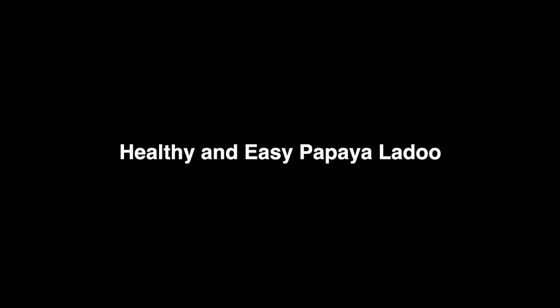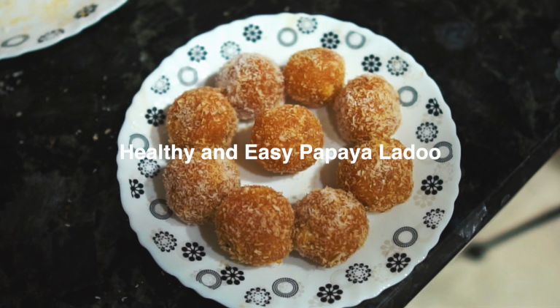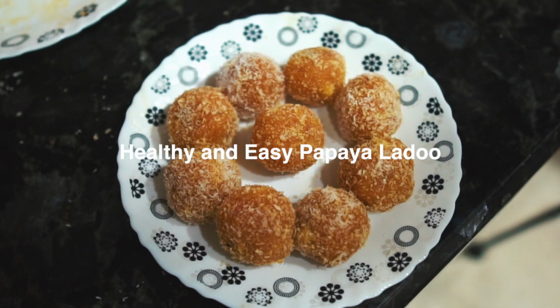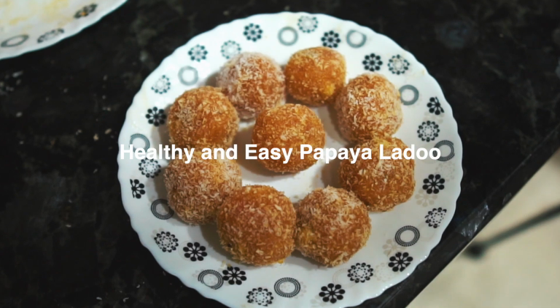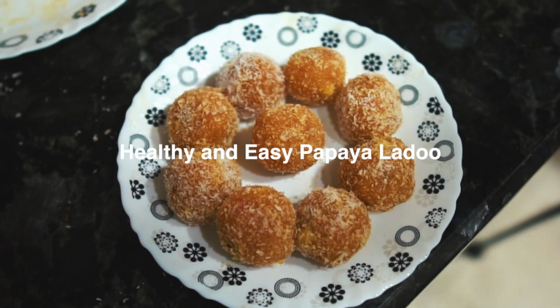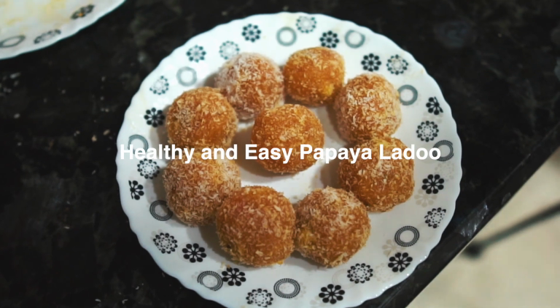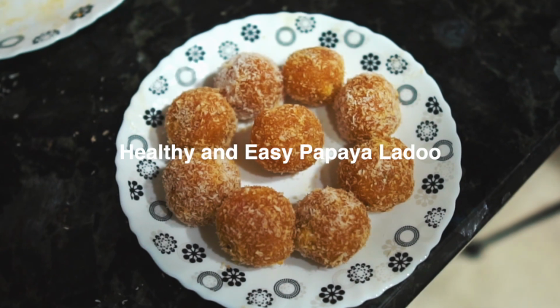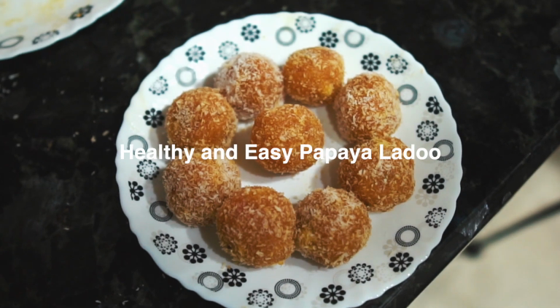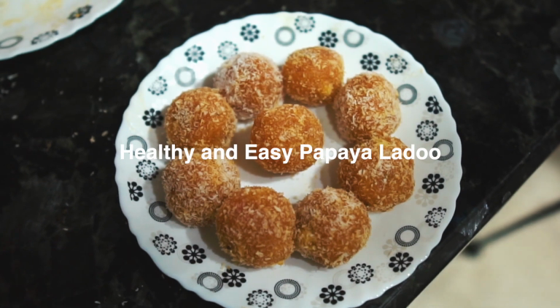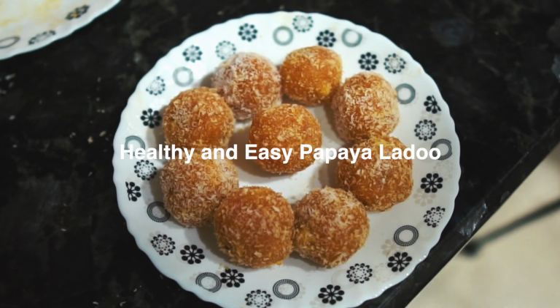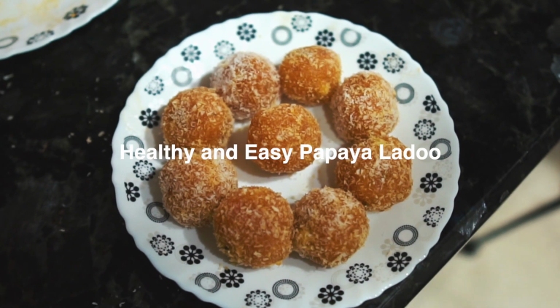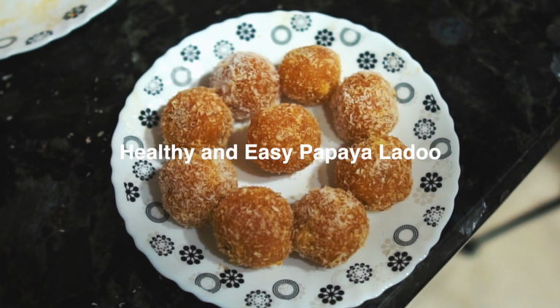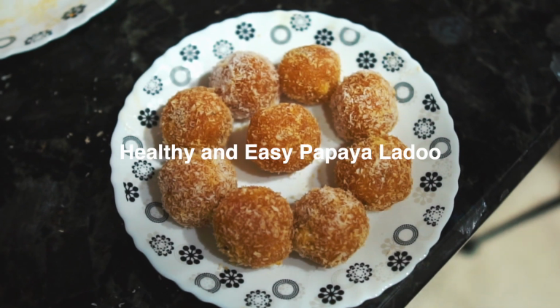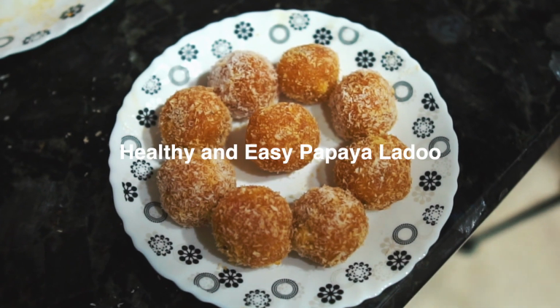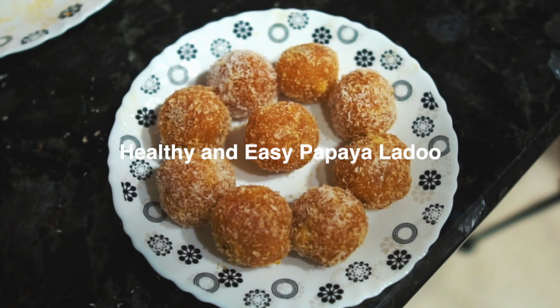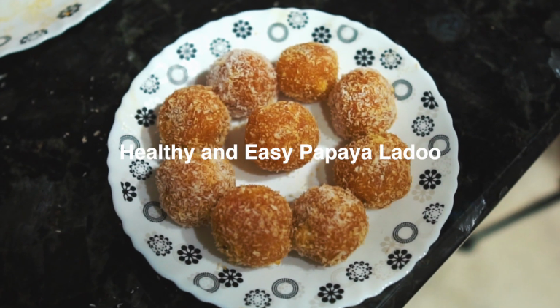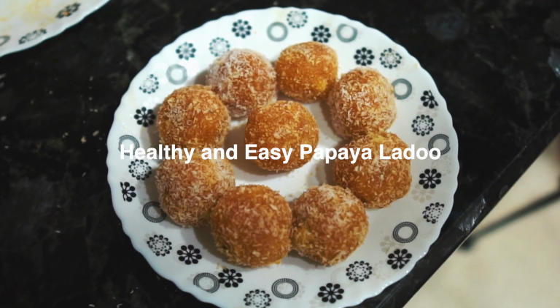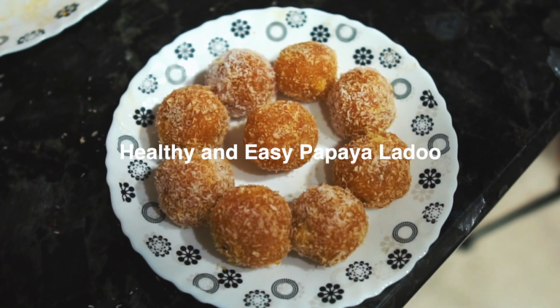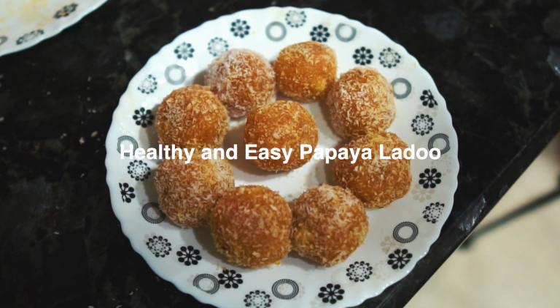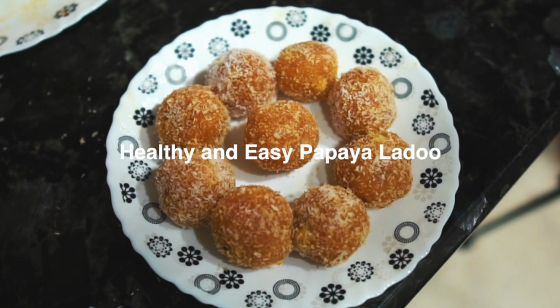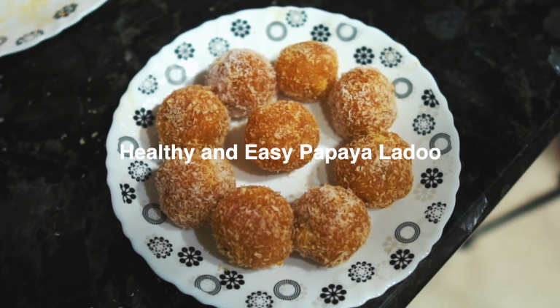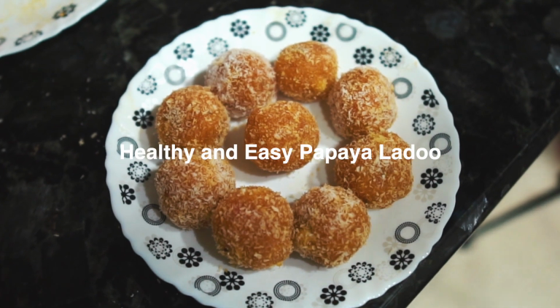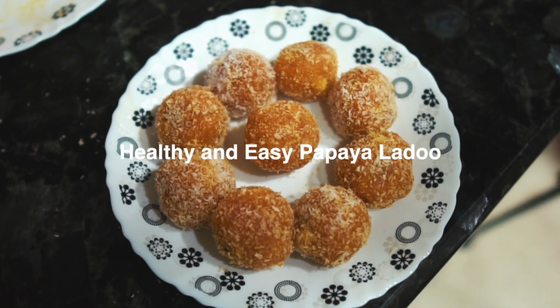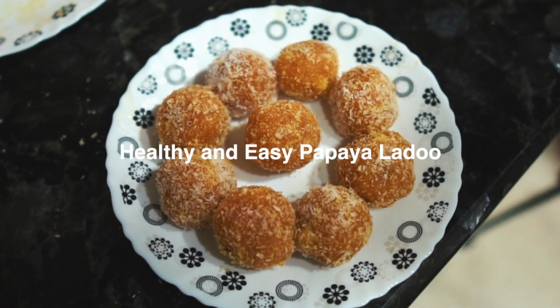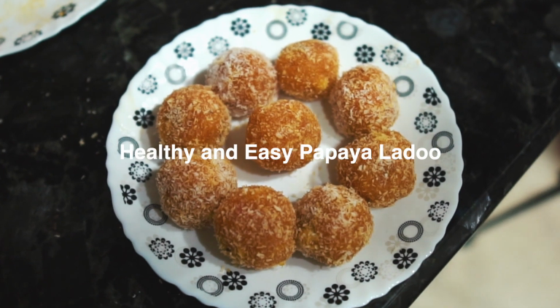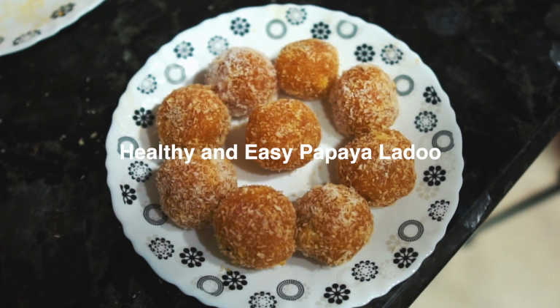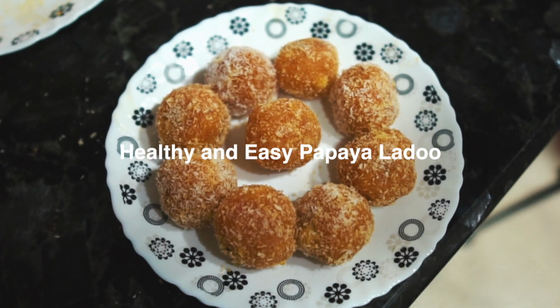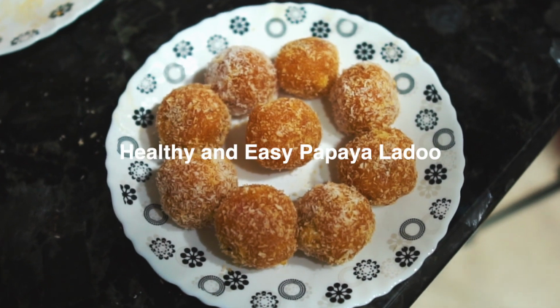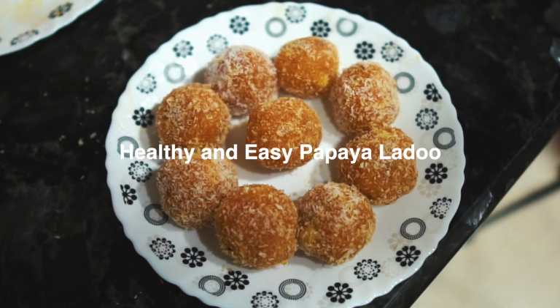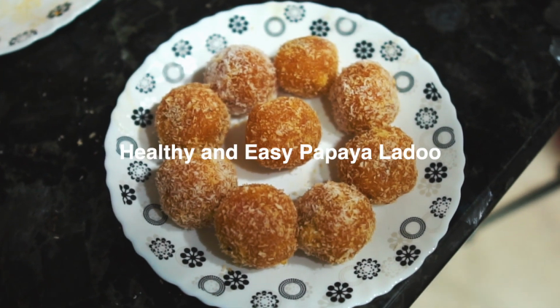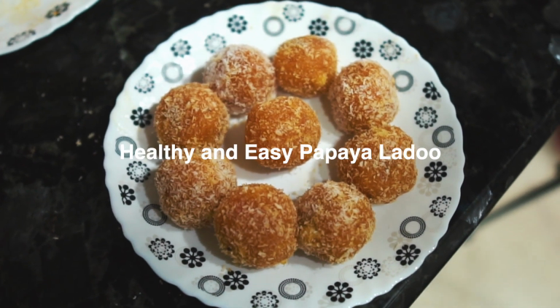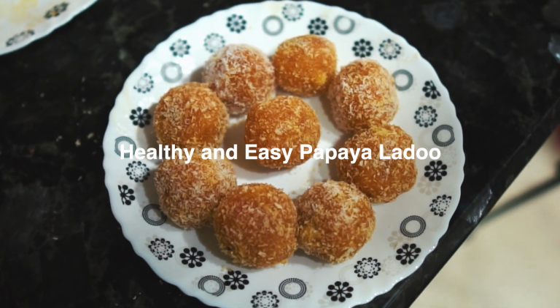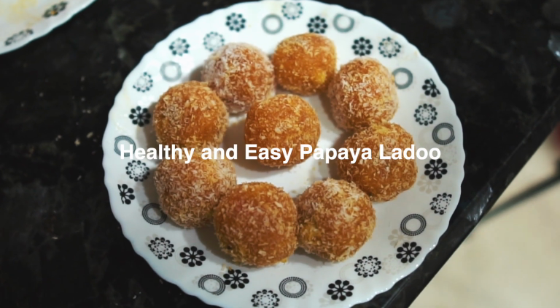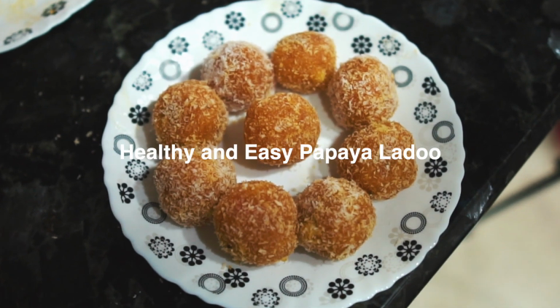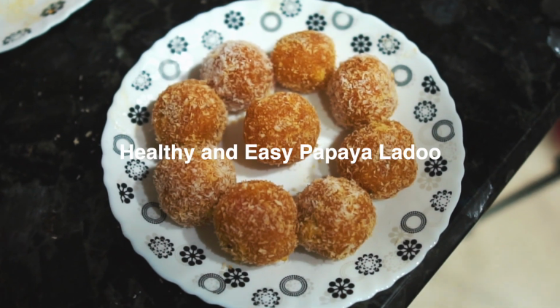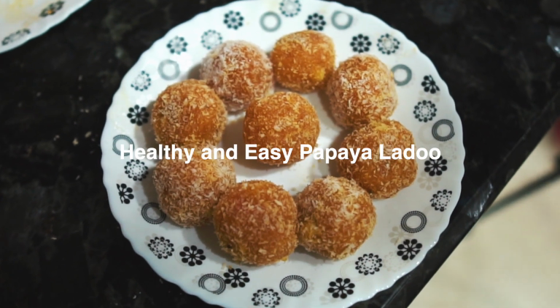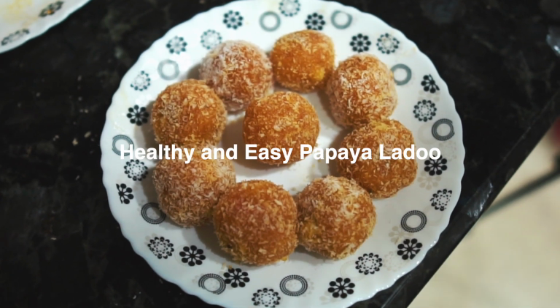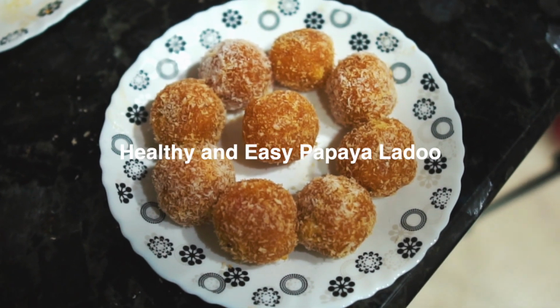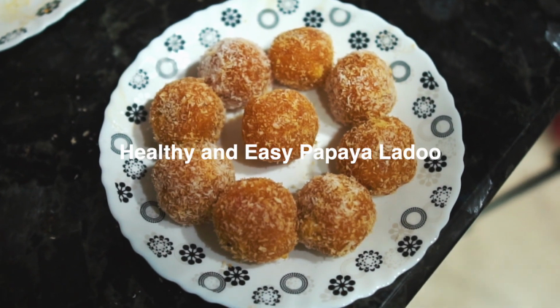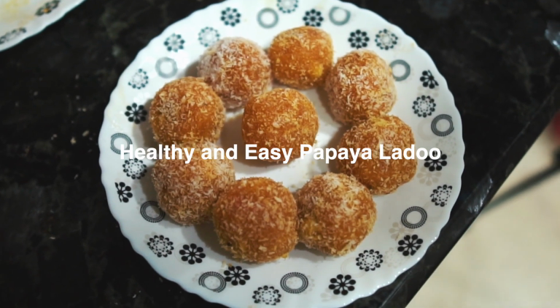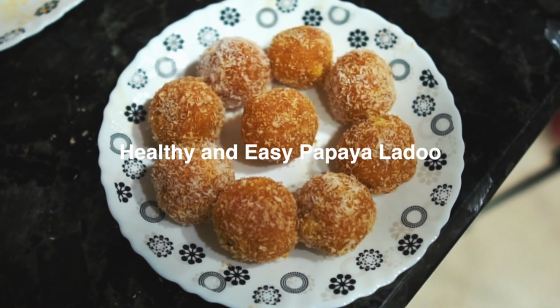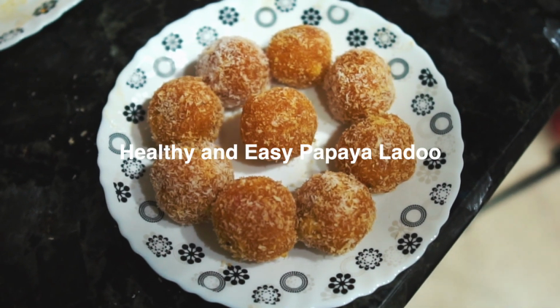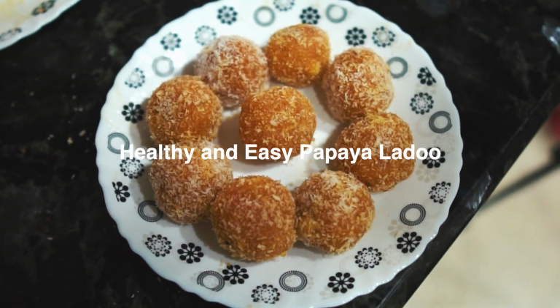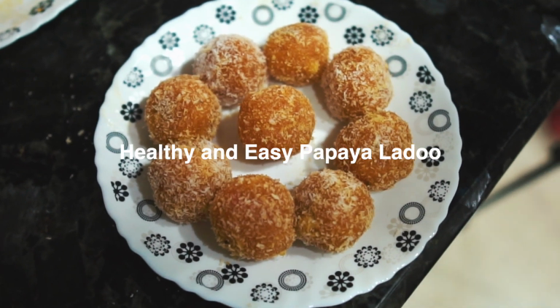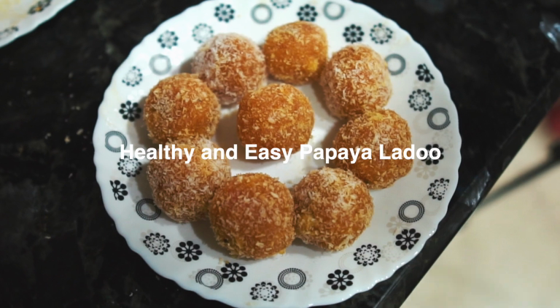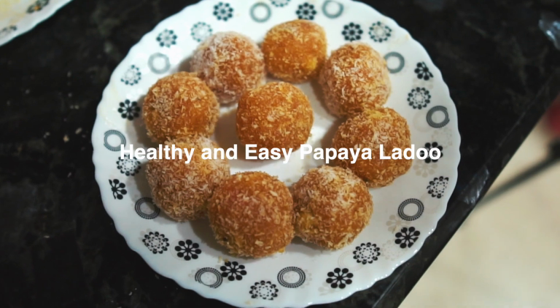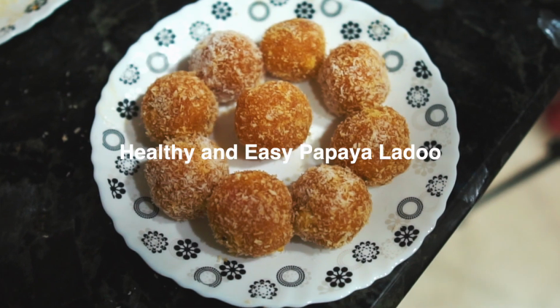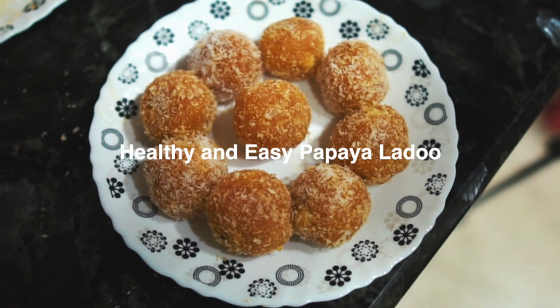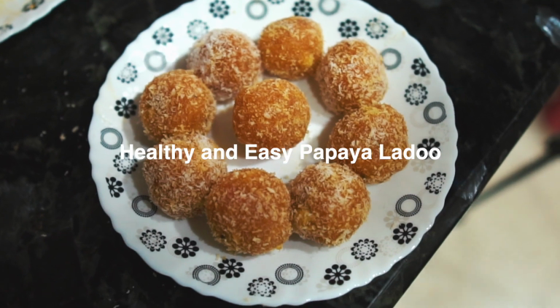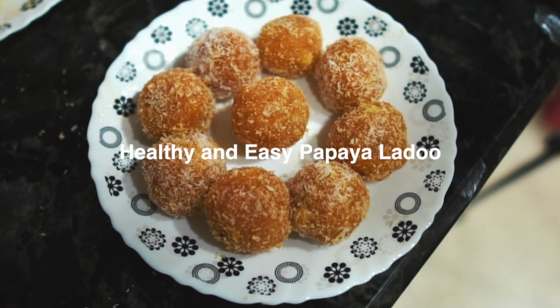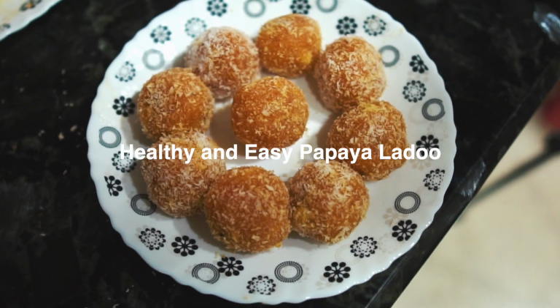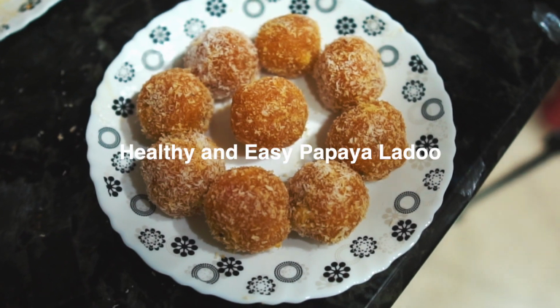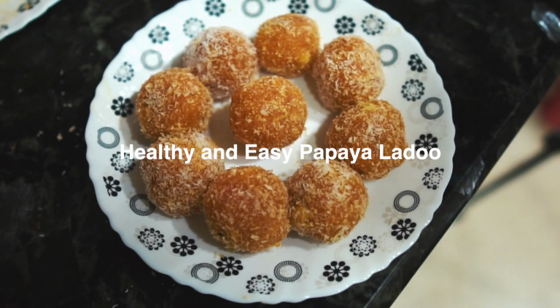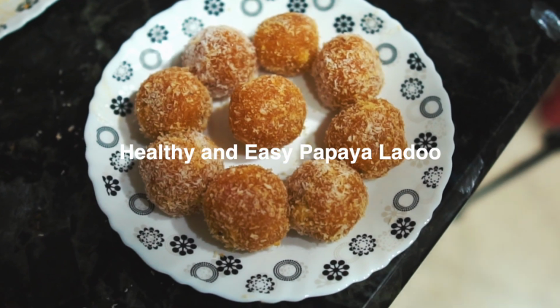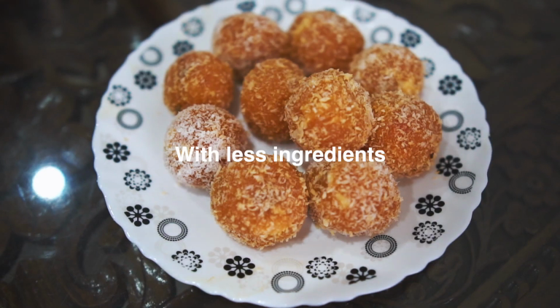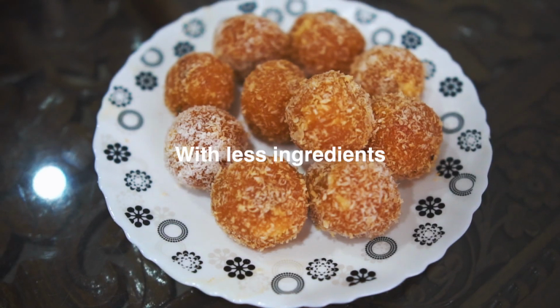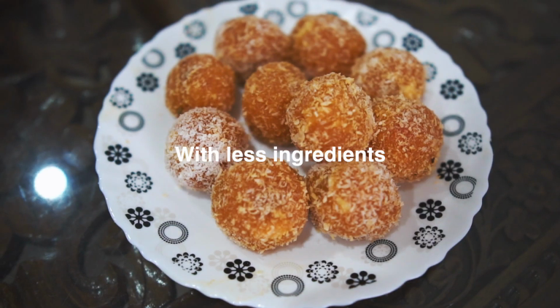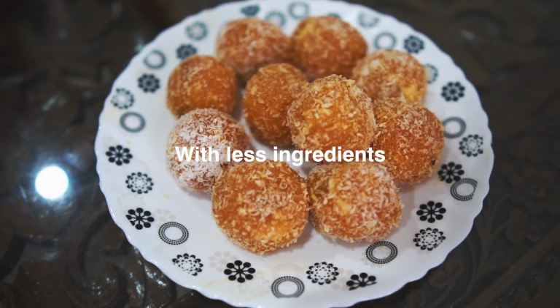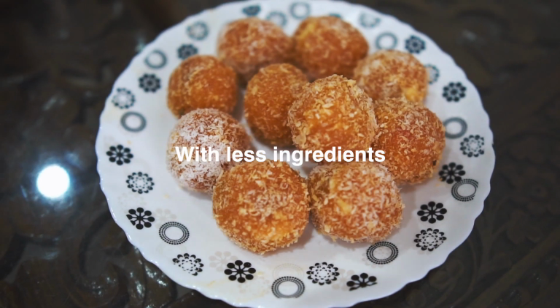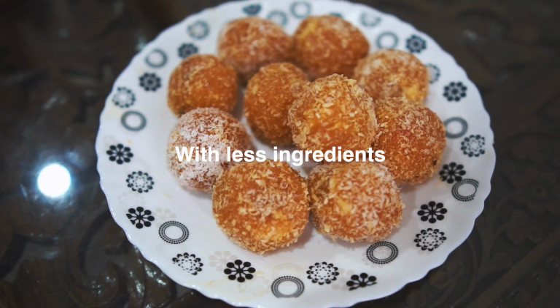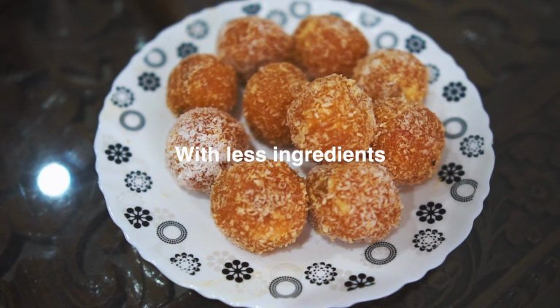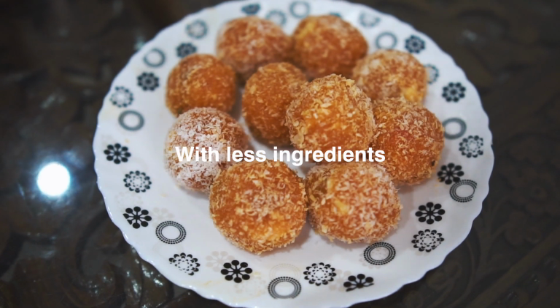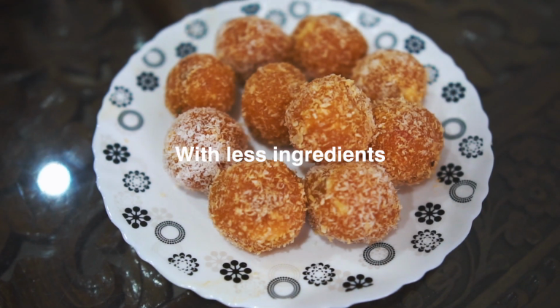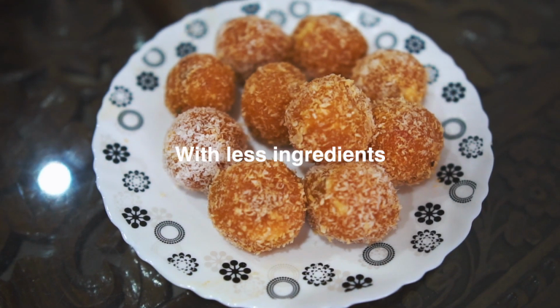Welcome to KK's Kitchen. I will show you how easy and easy ingredients you can do.